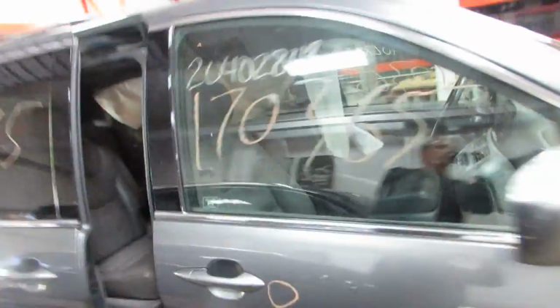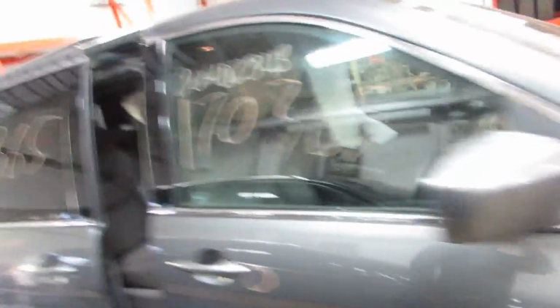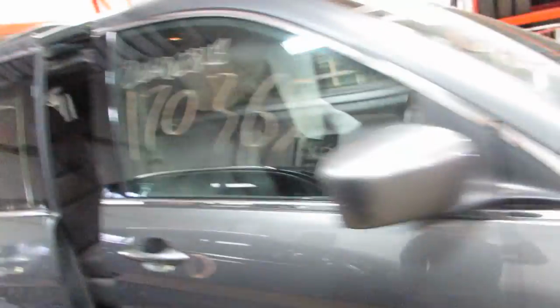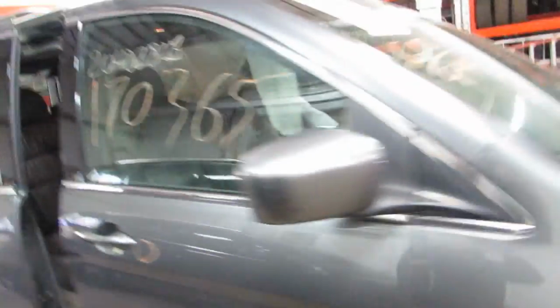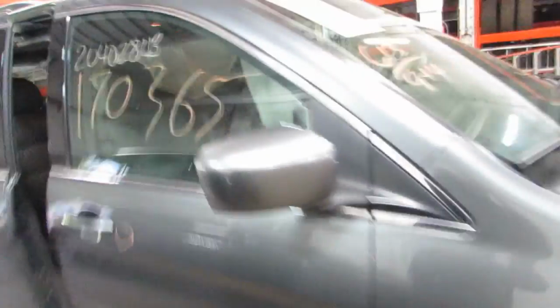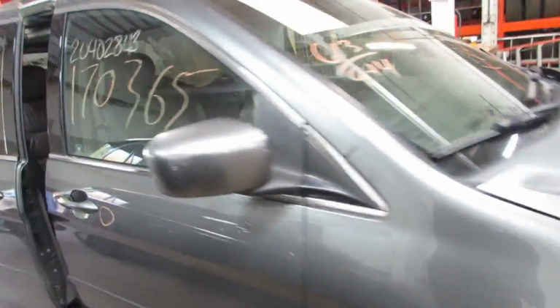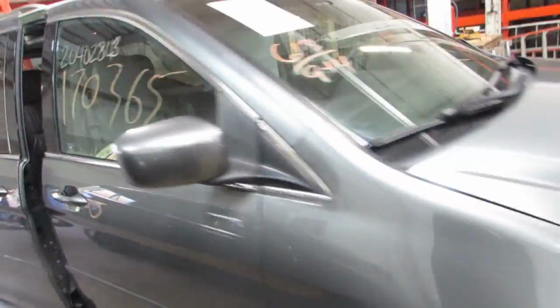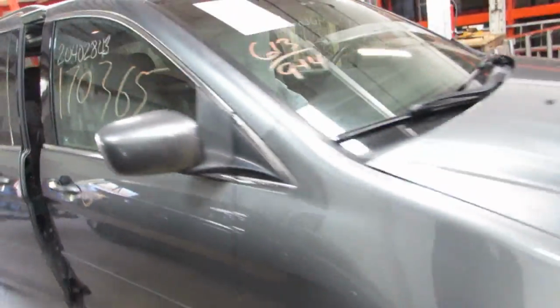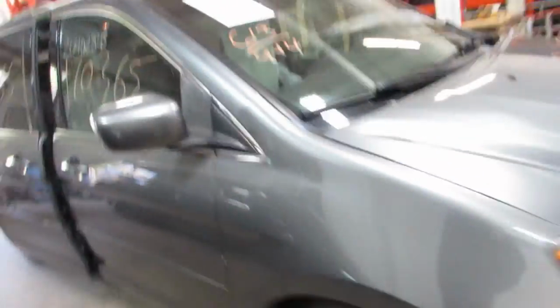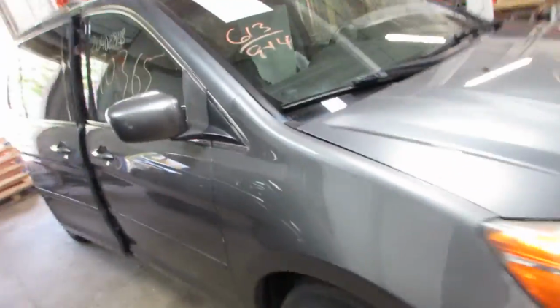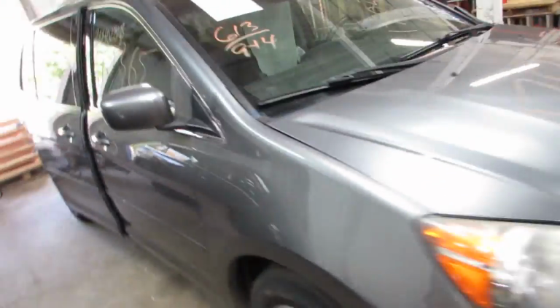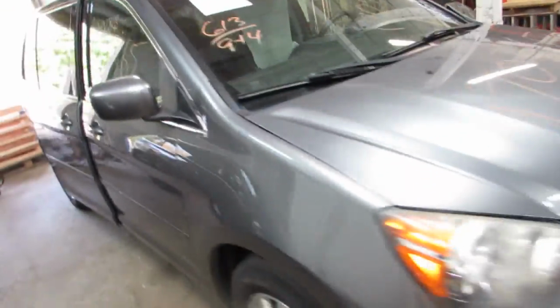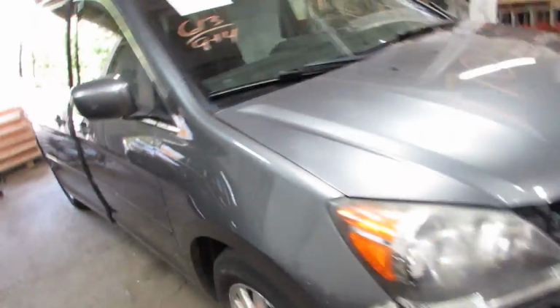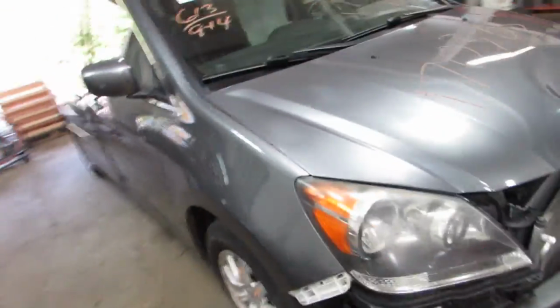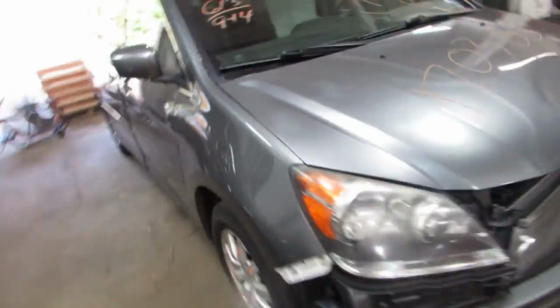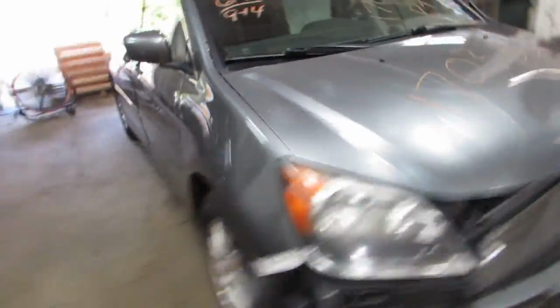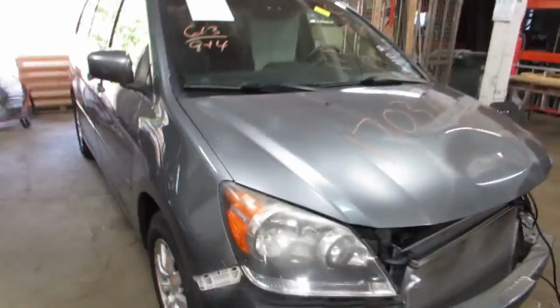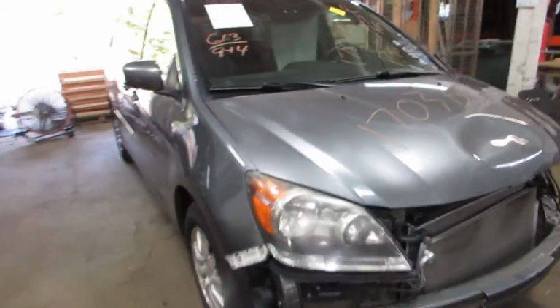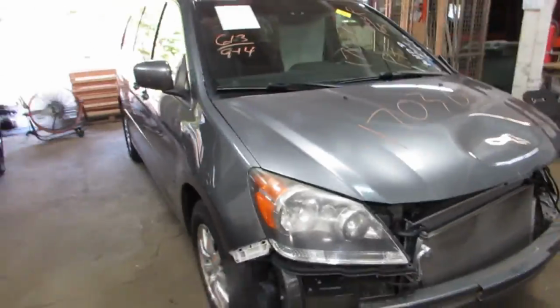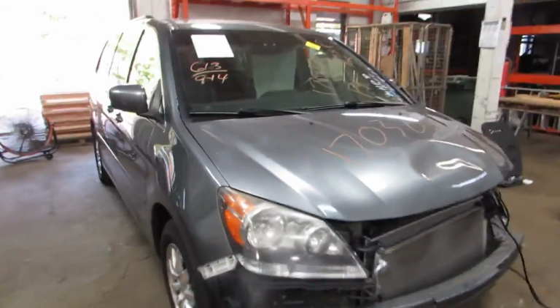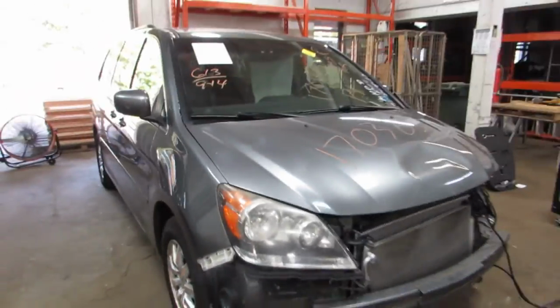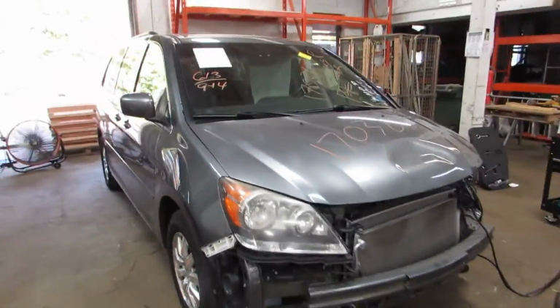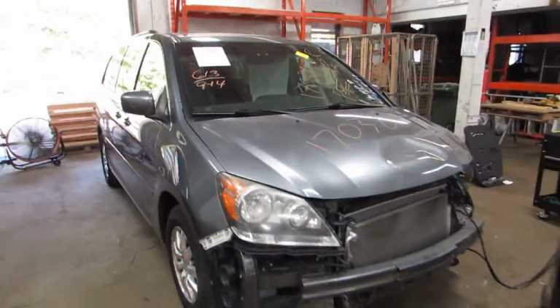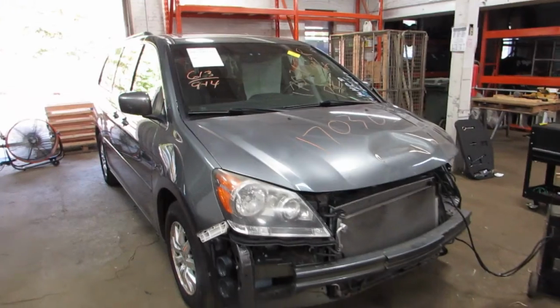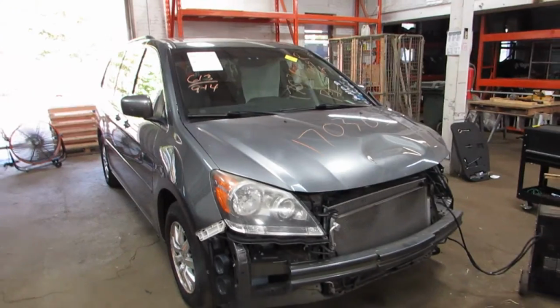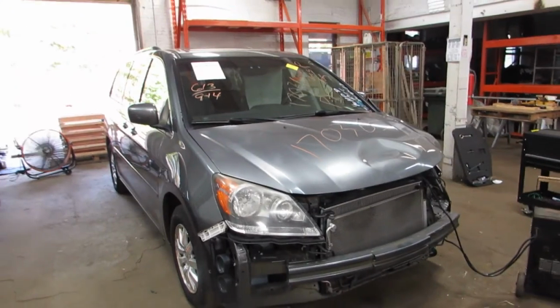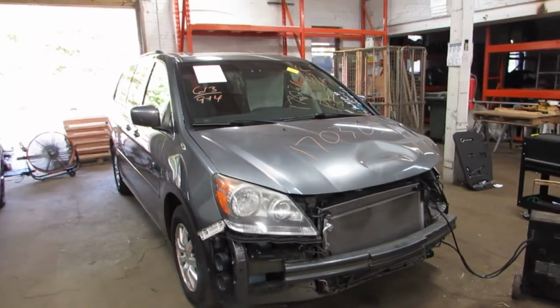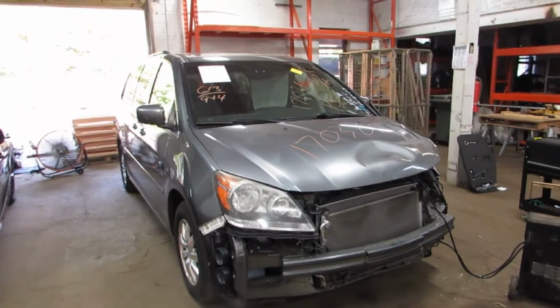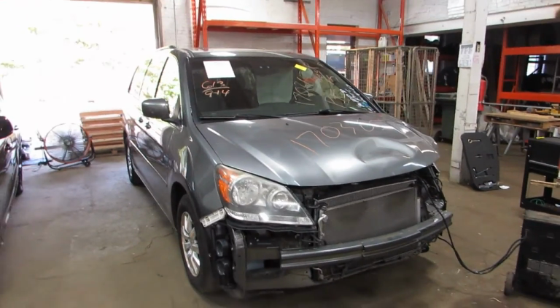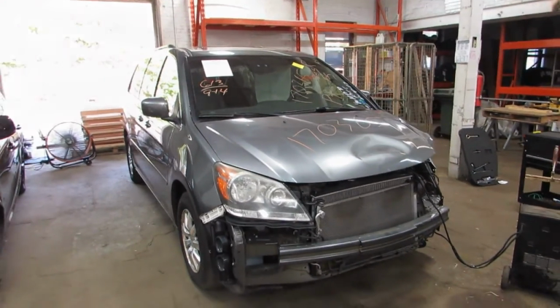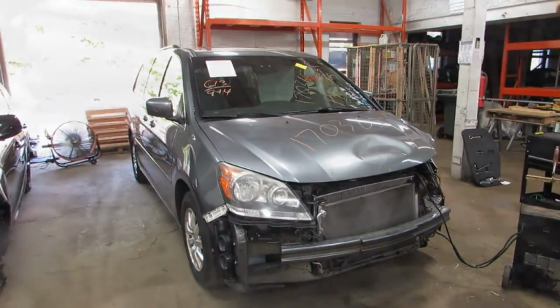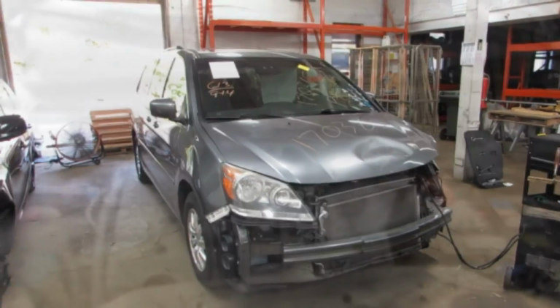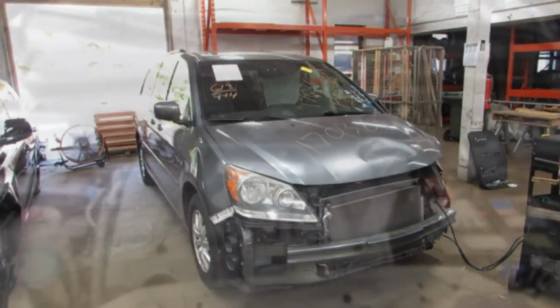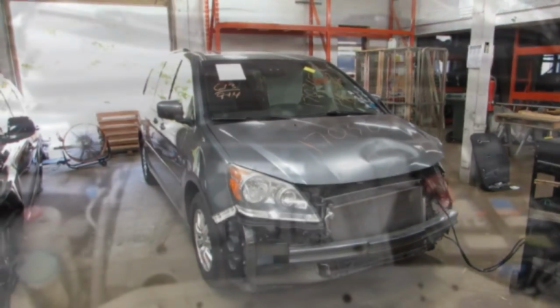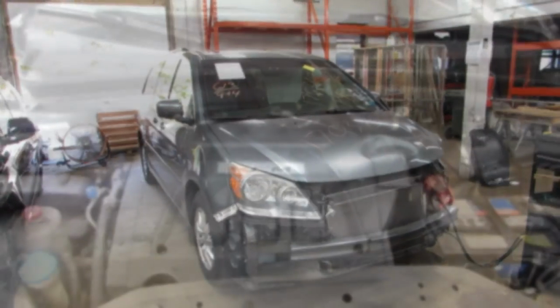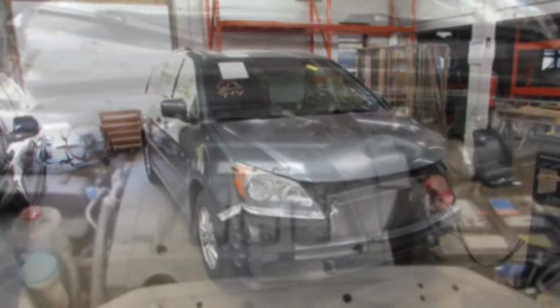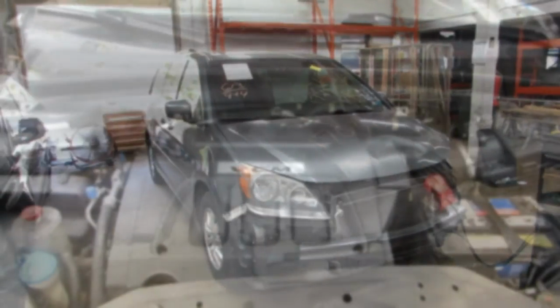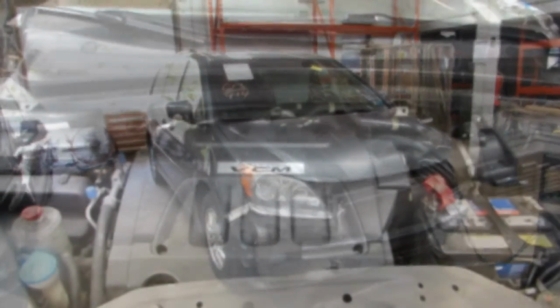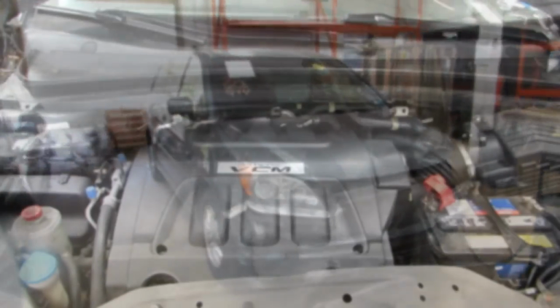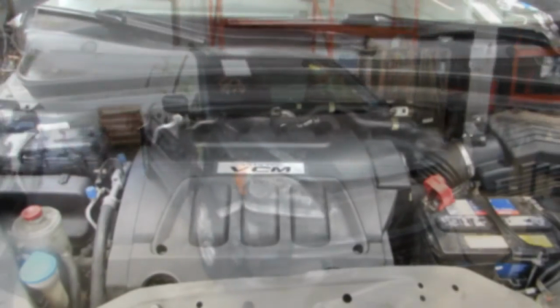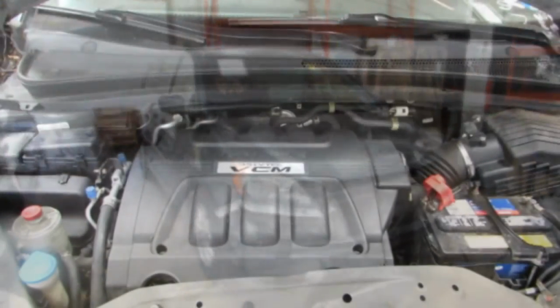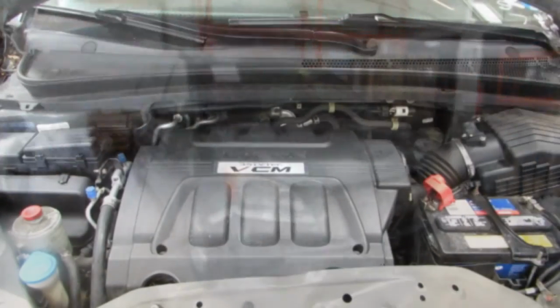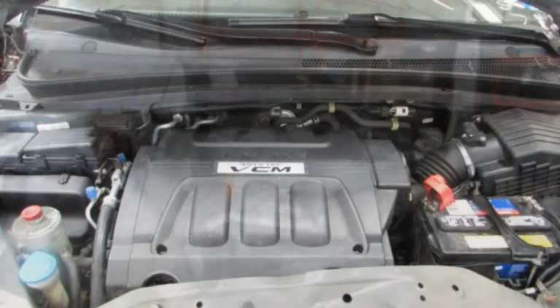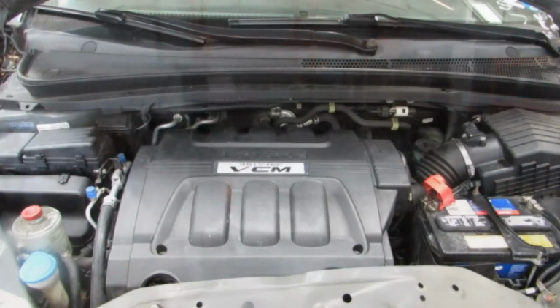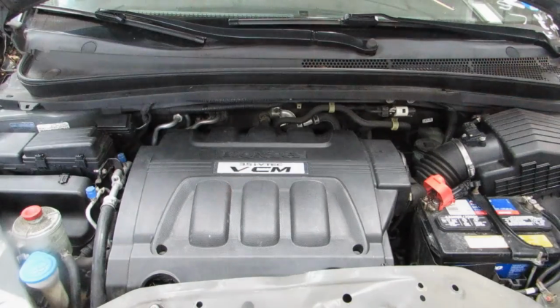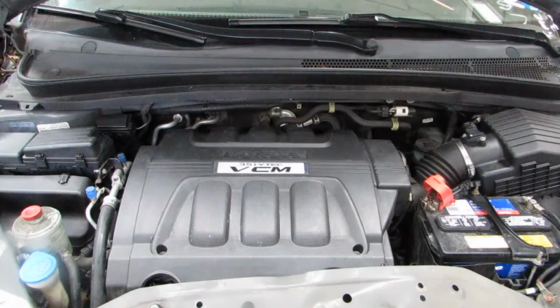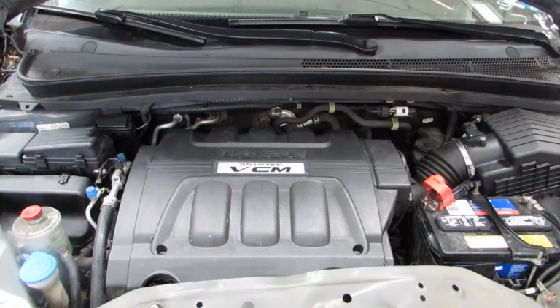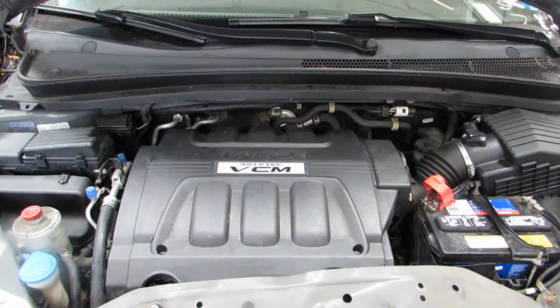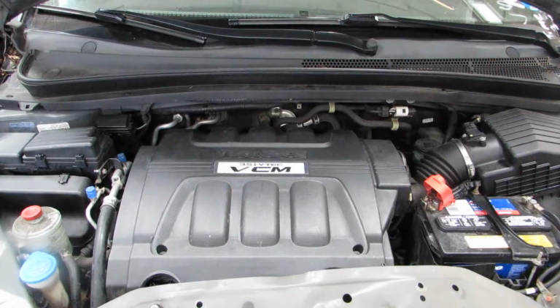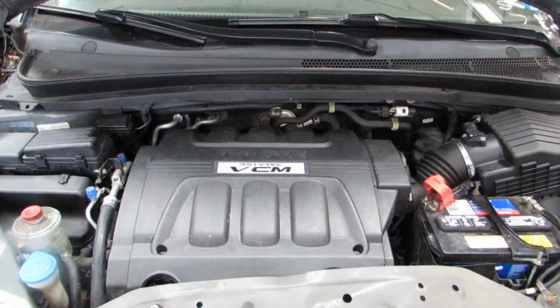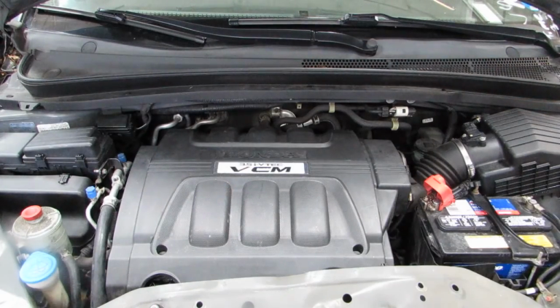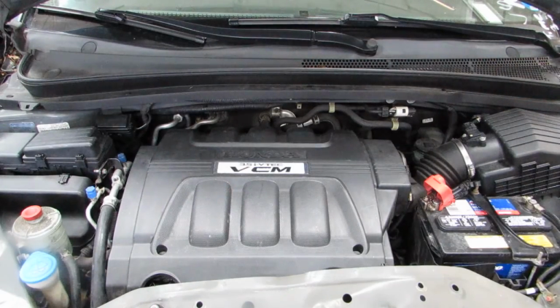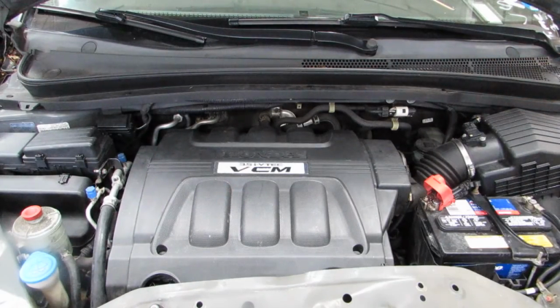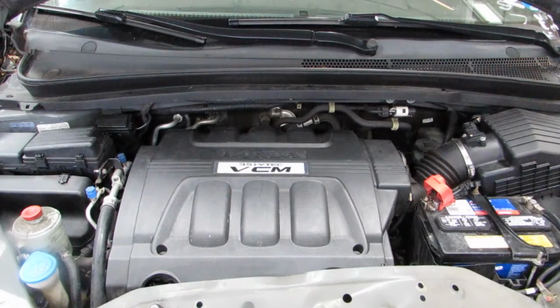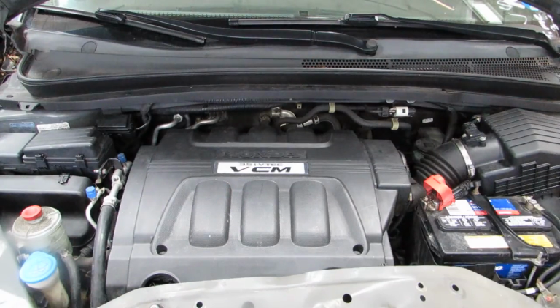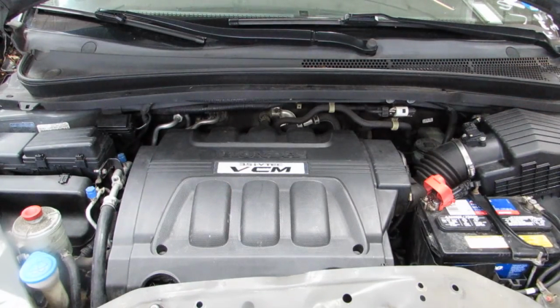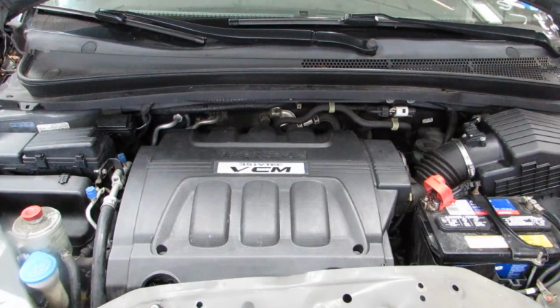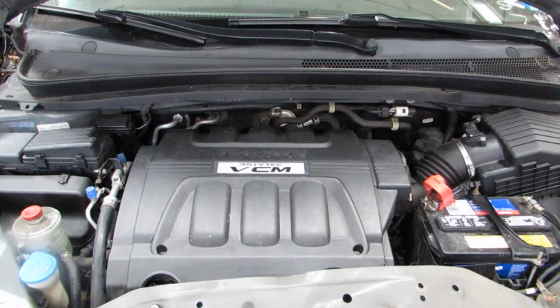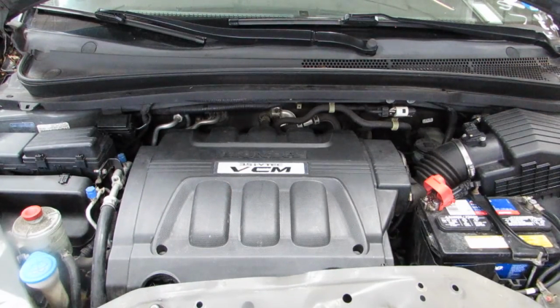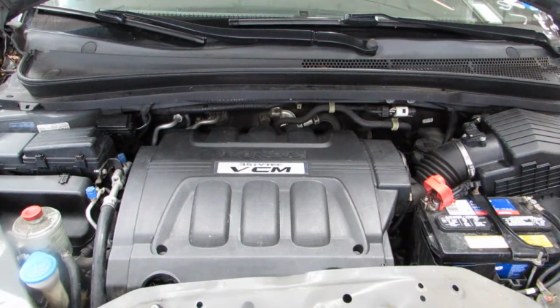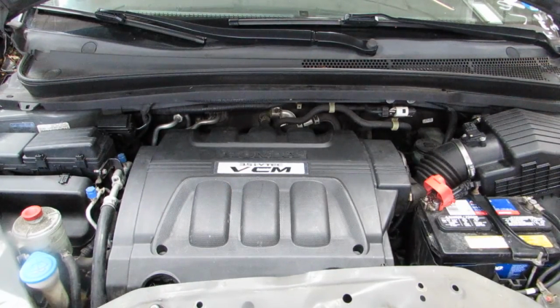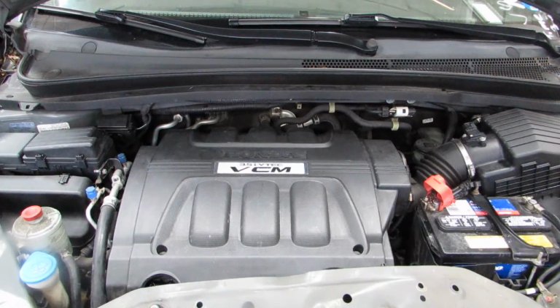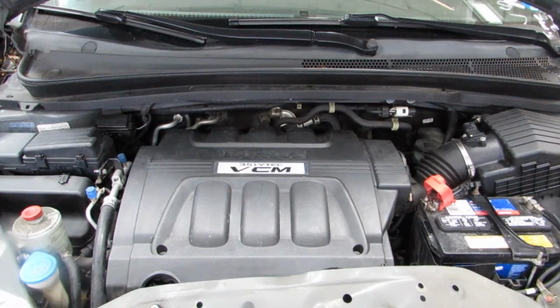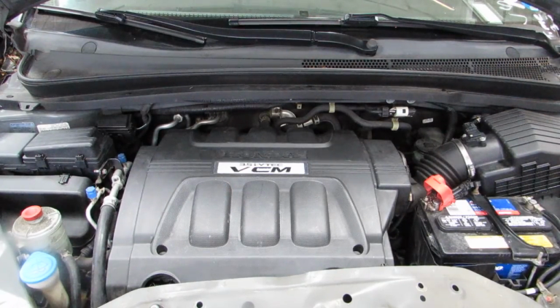If you need any parts from this car or any other, you can visit us at www.tomswarren.com. Stock number 170365.